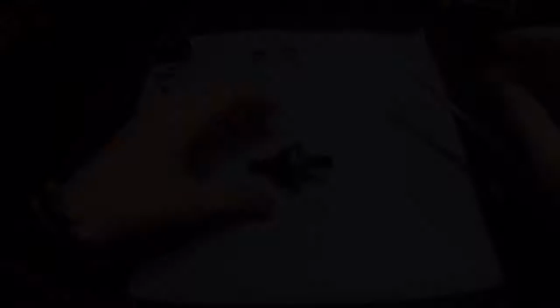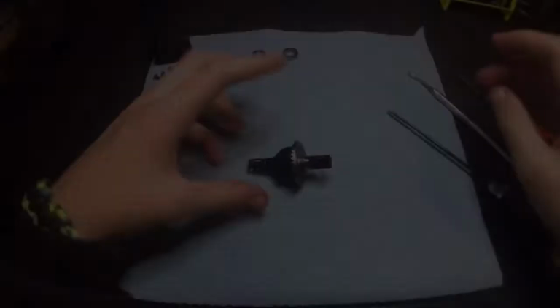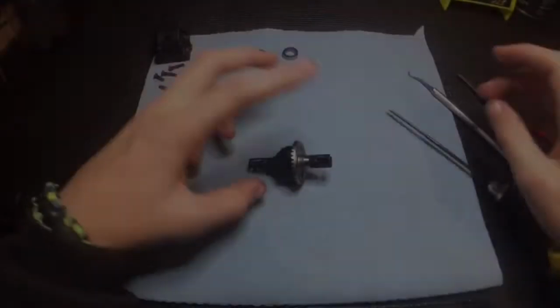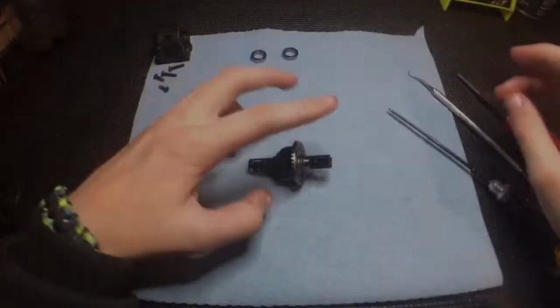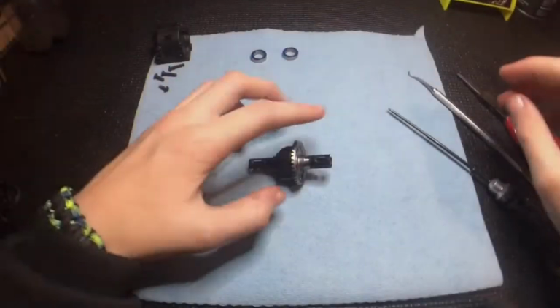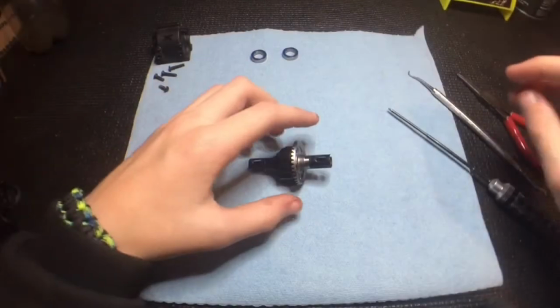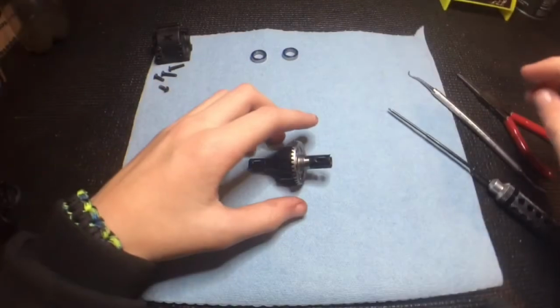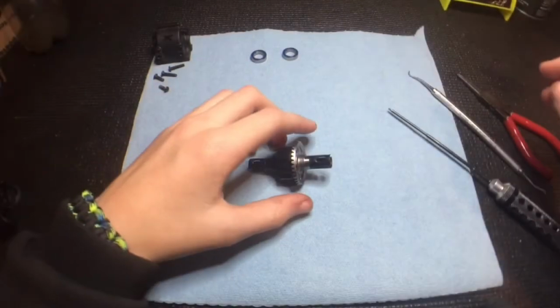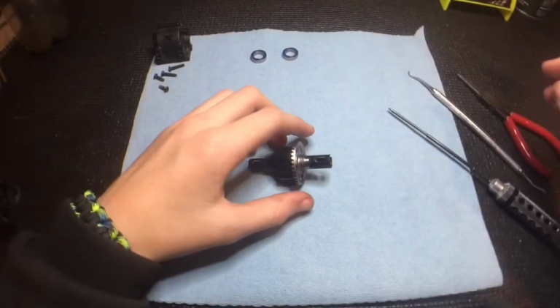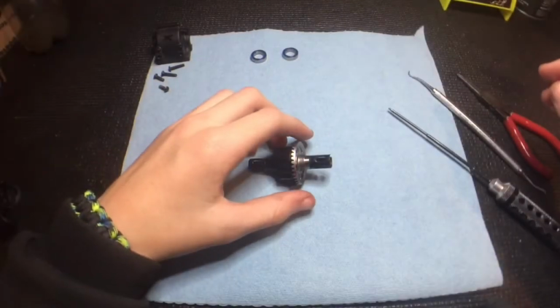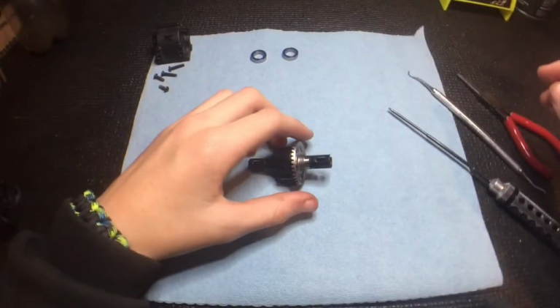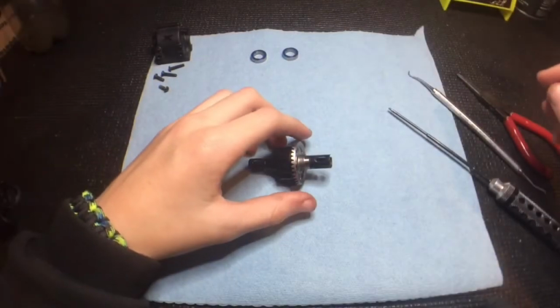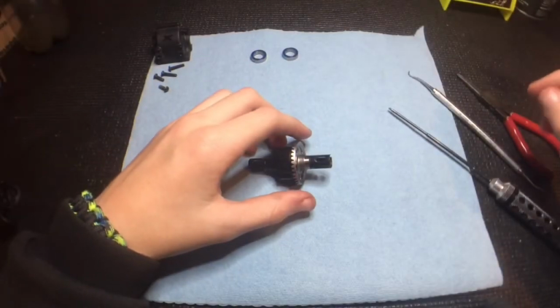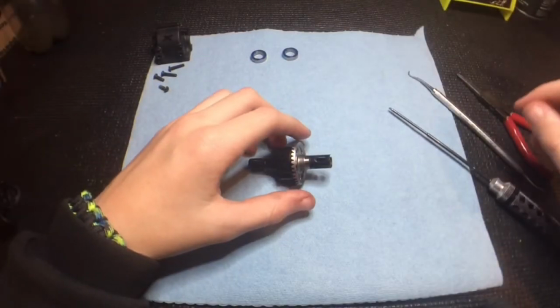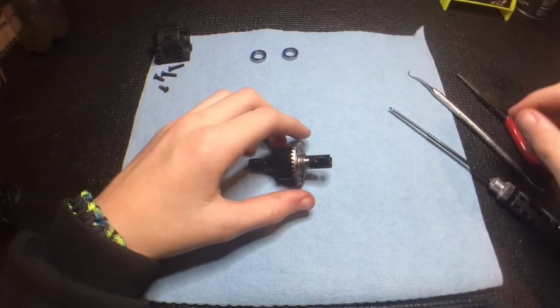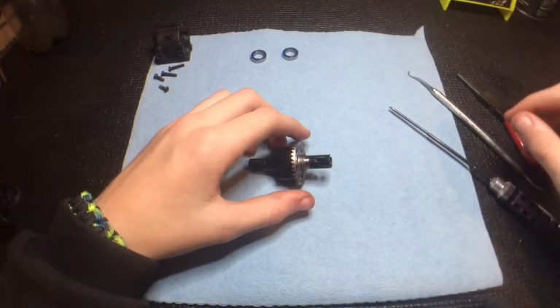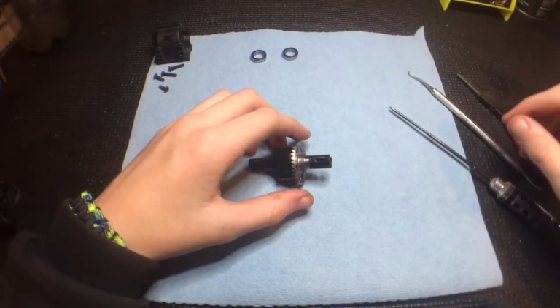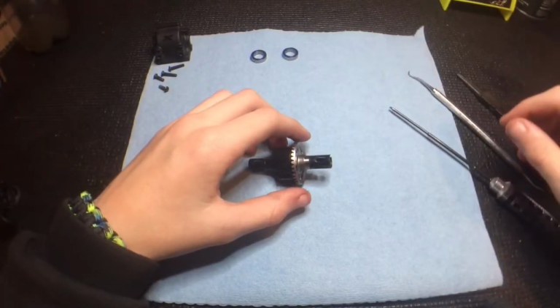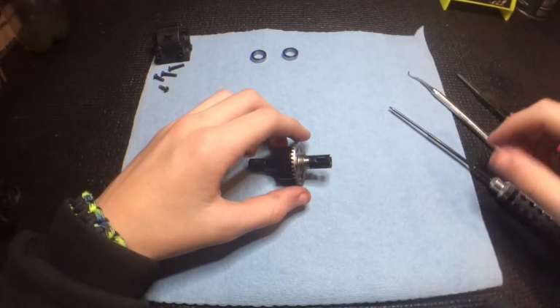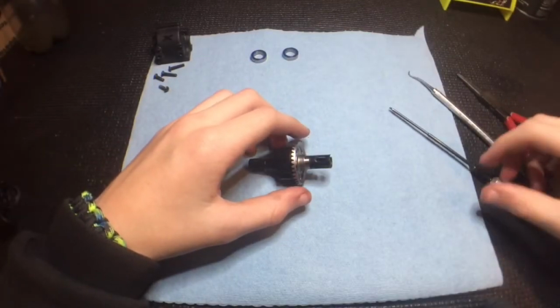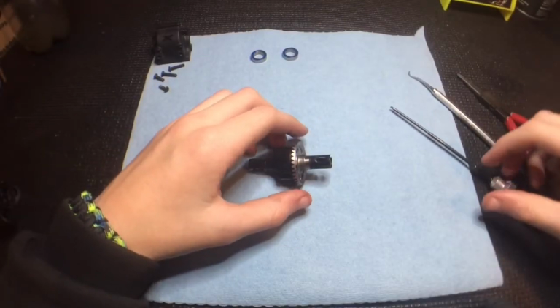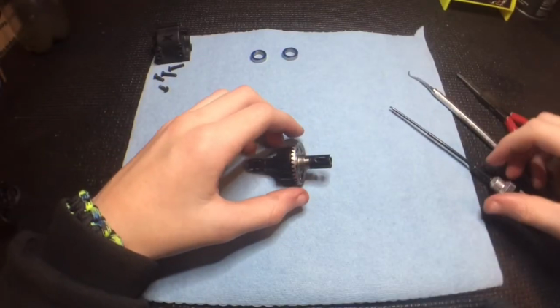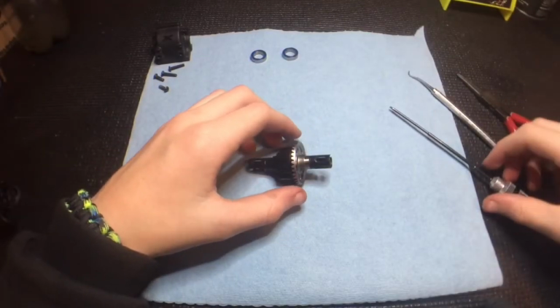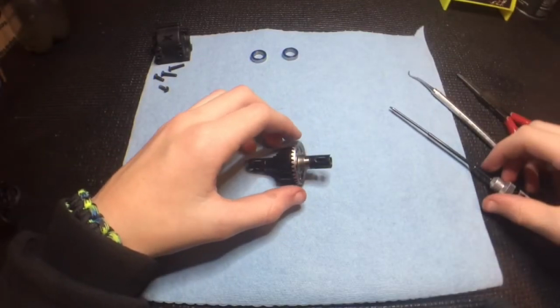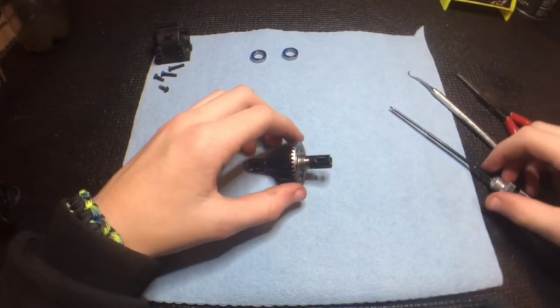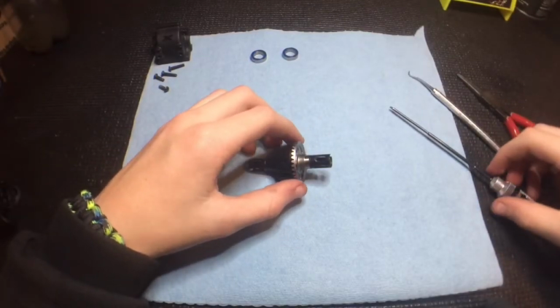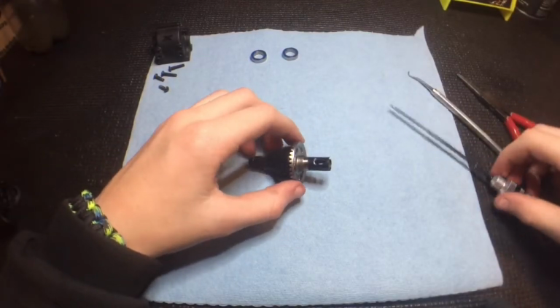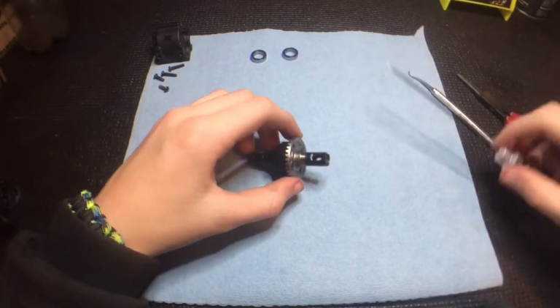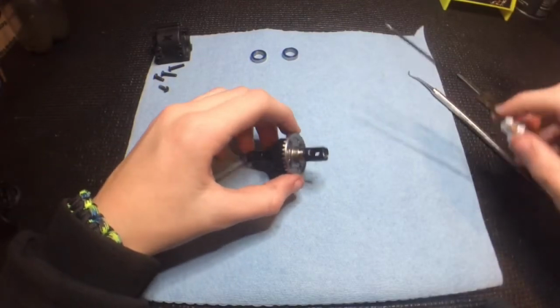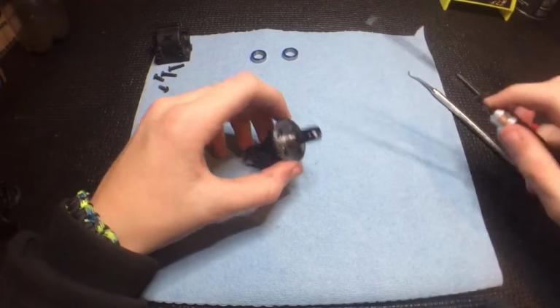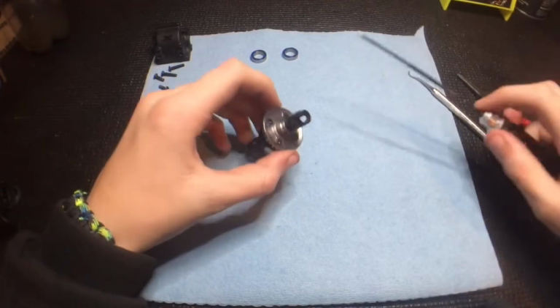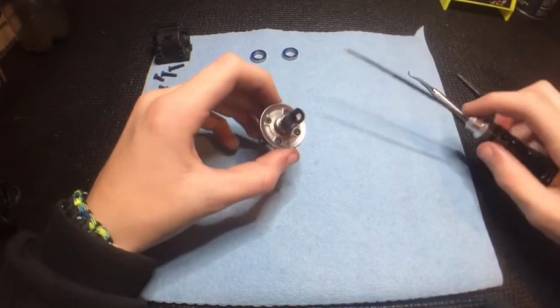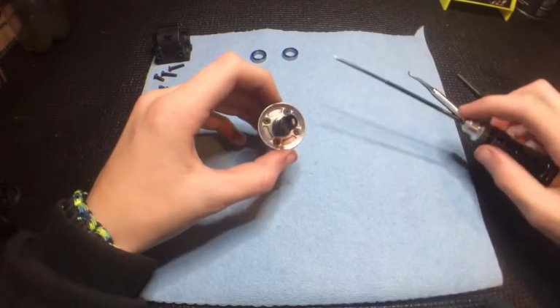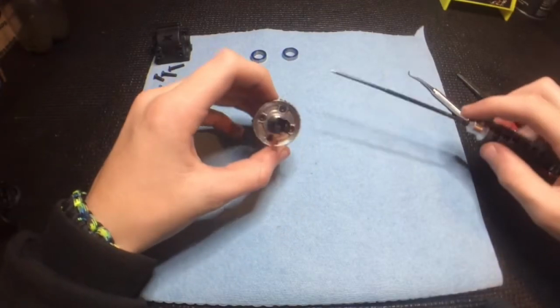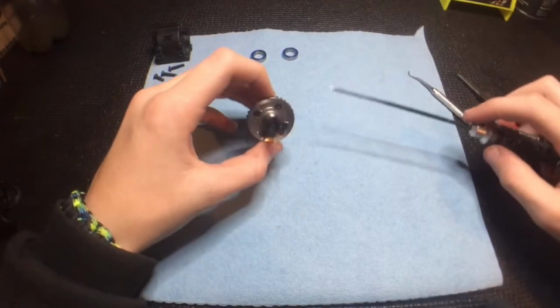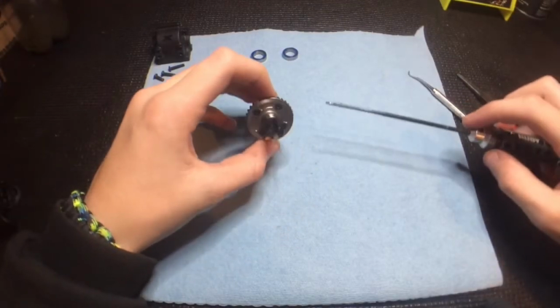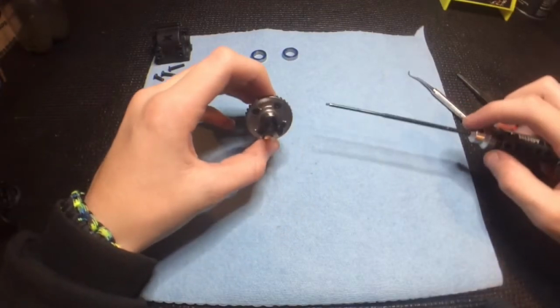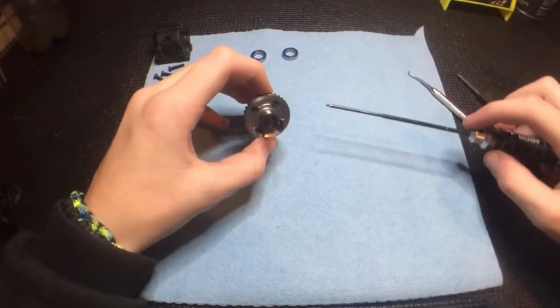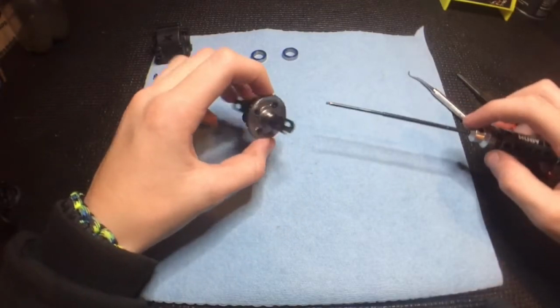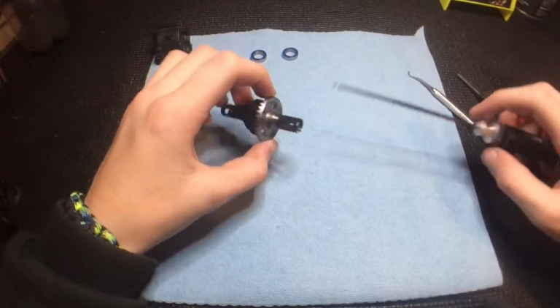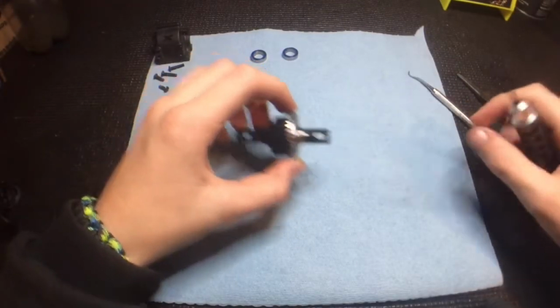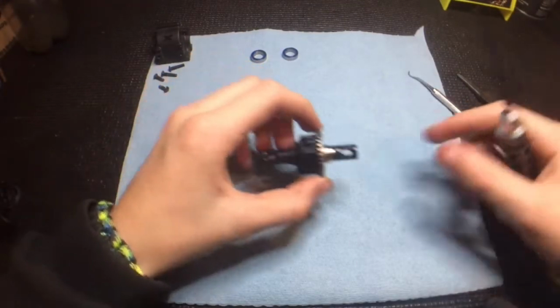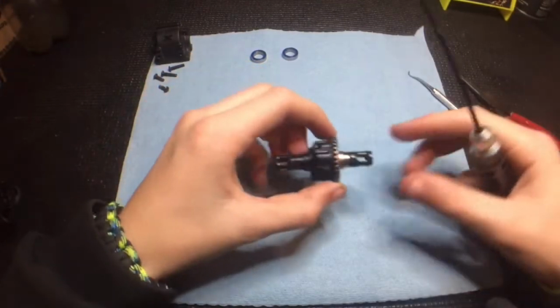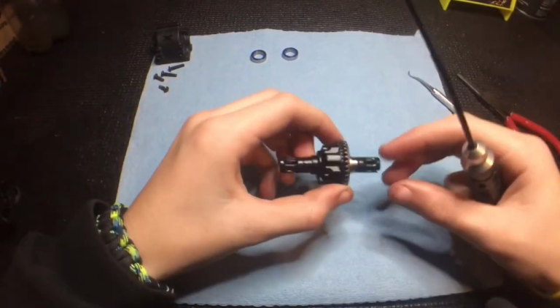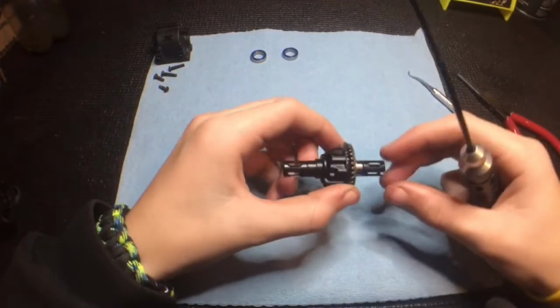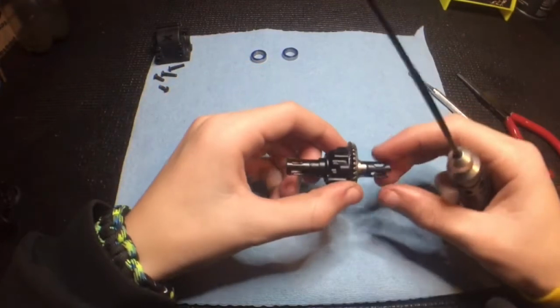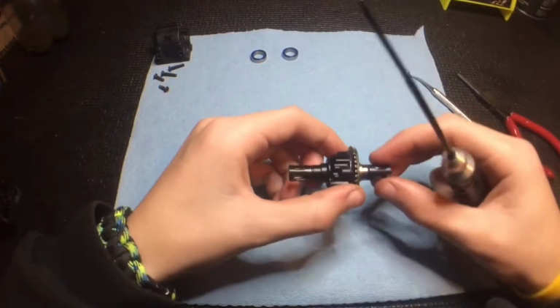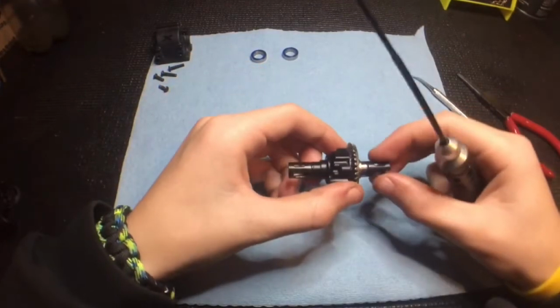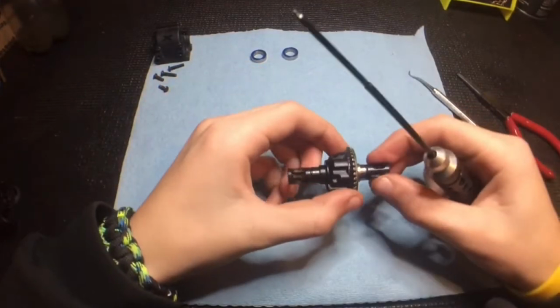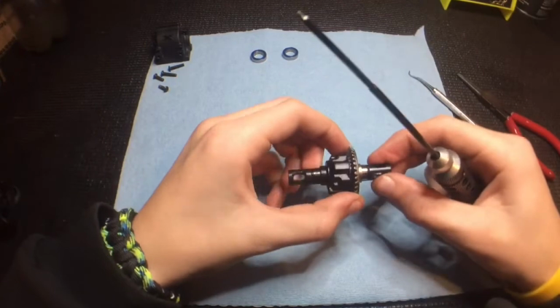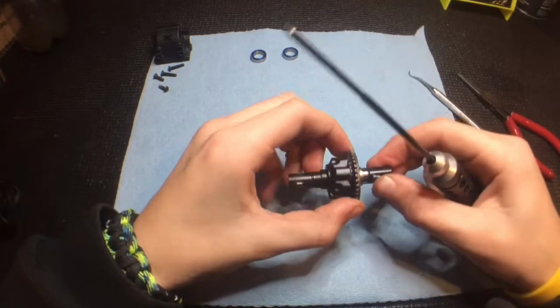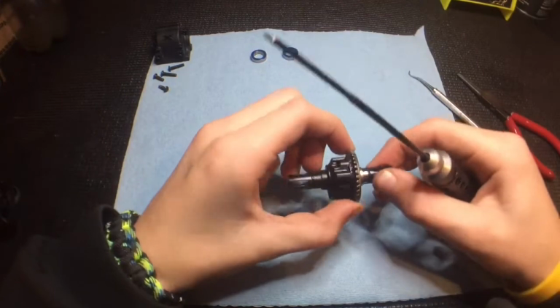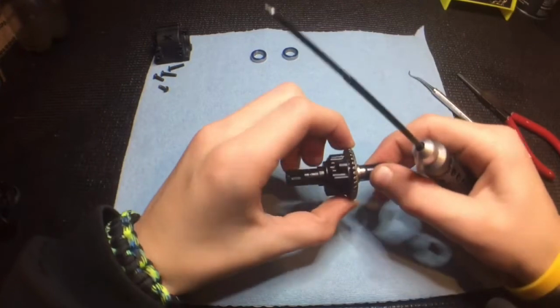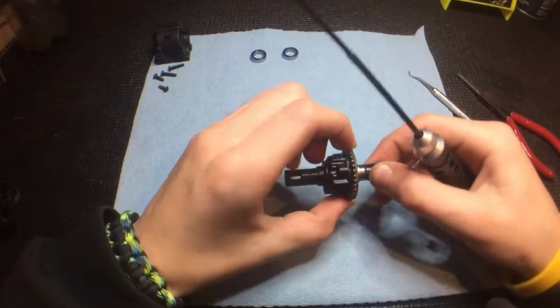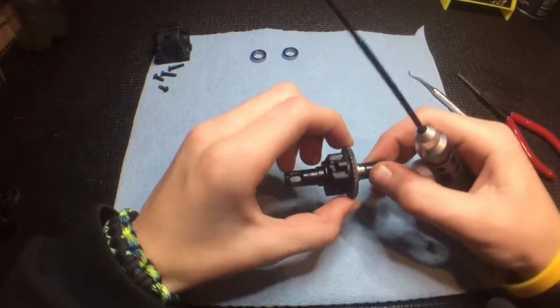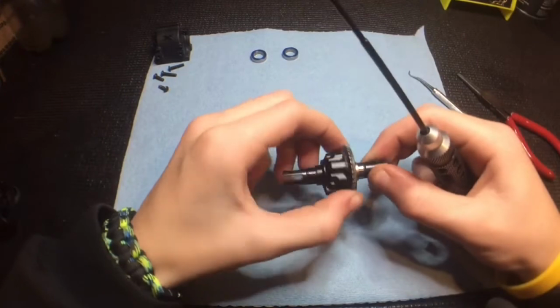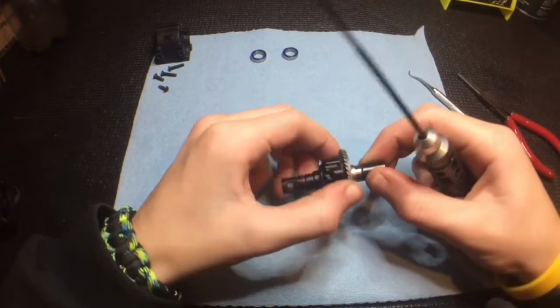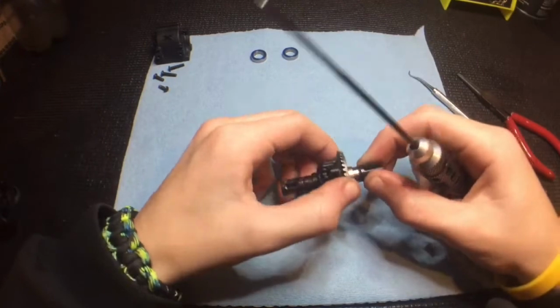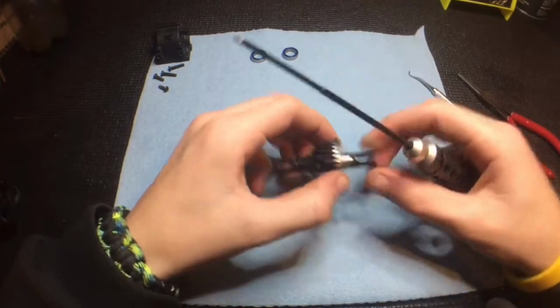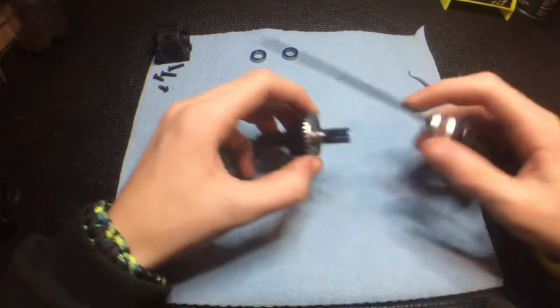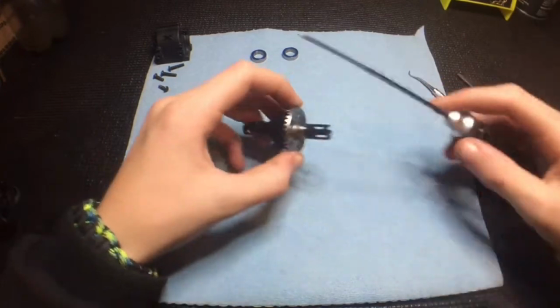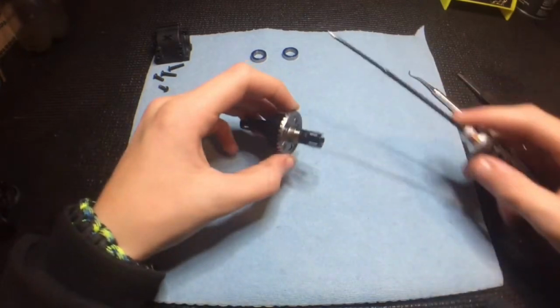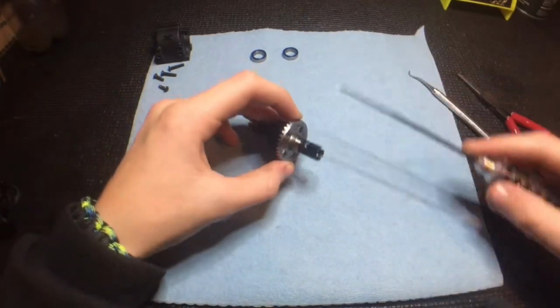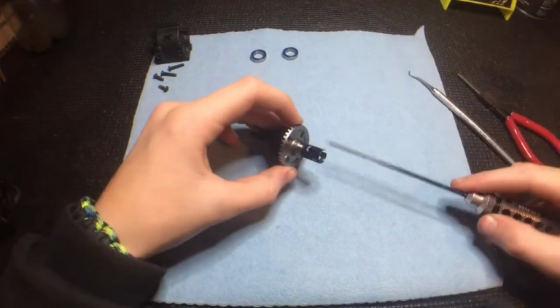Hey guys, DCRC here. Today we're gonna show you guys how I rebuild my XP4 gear diffs.